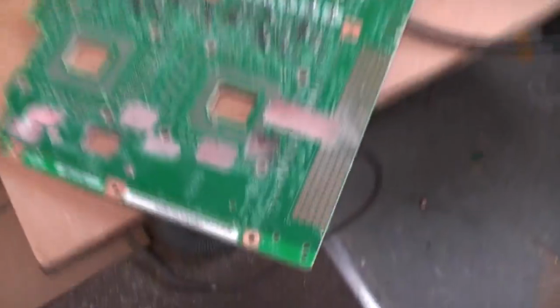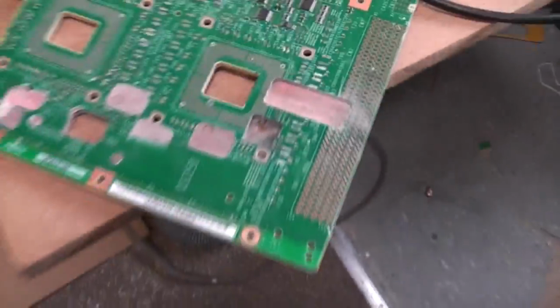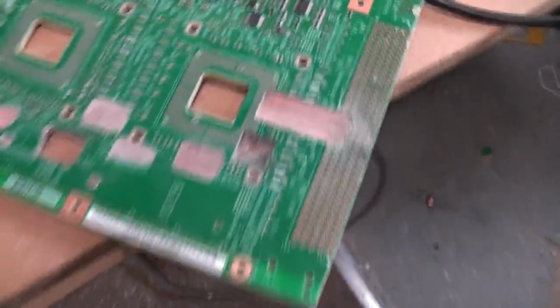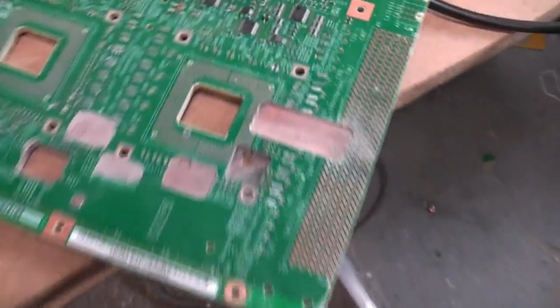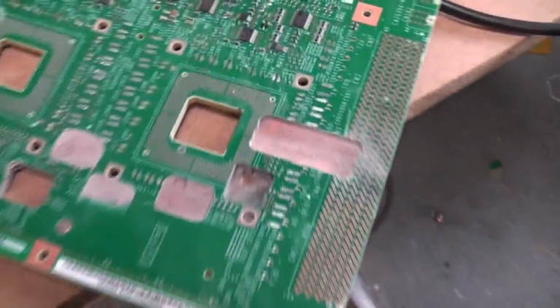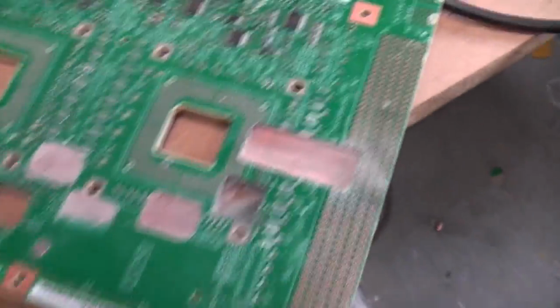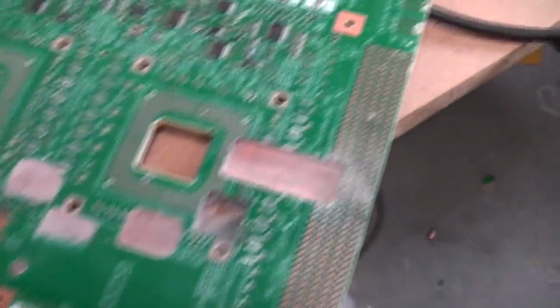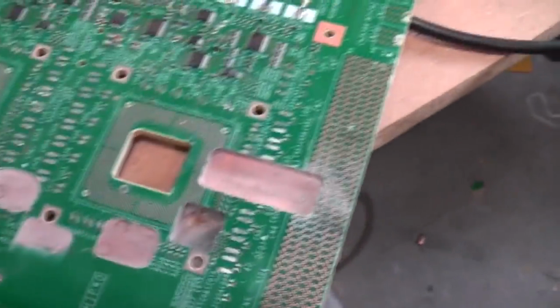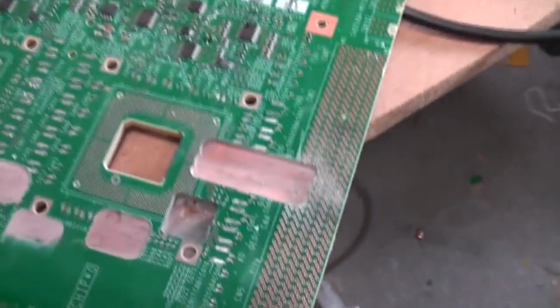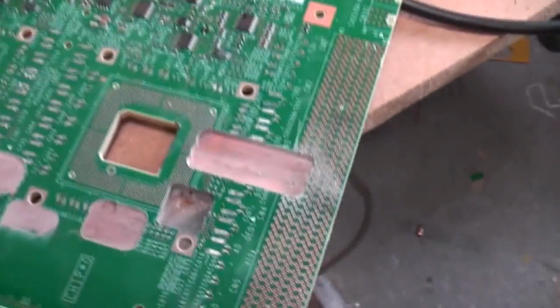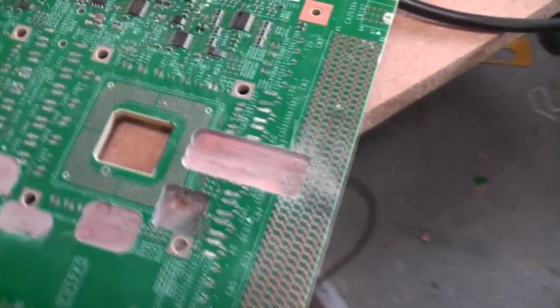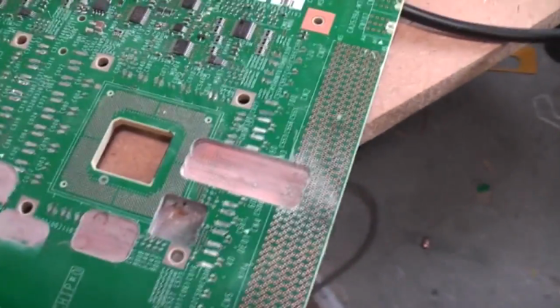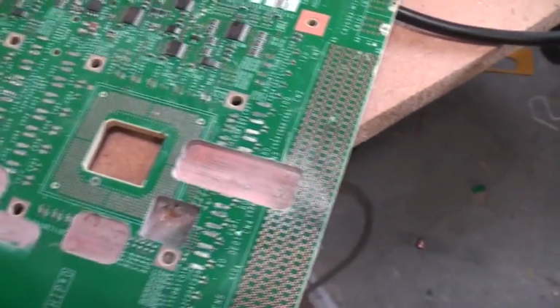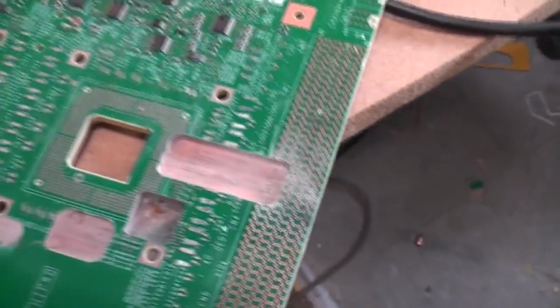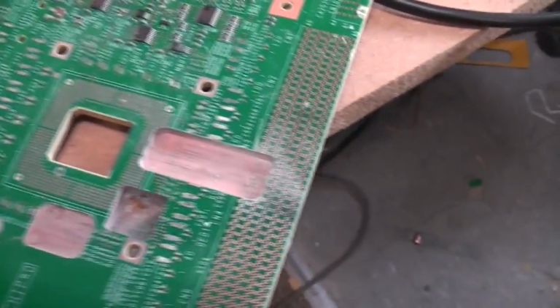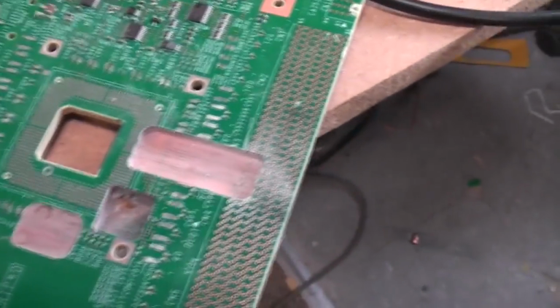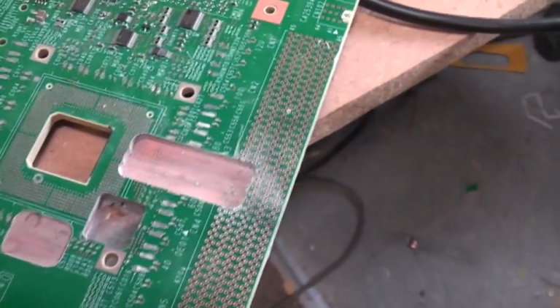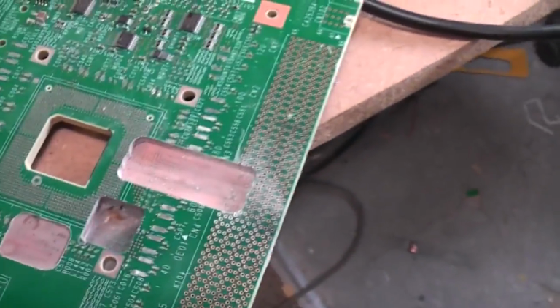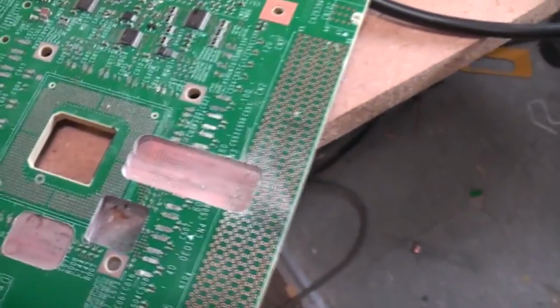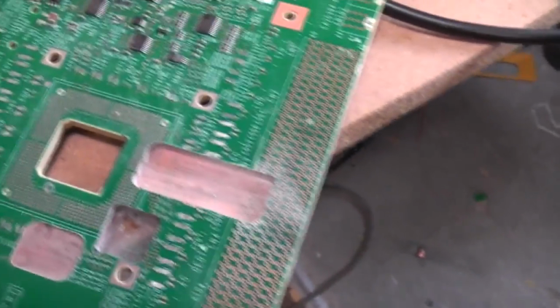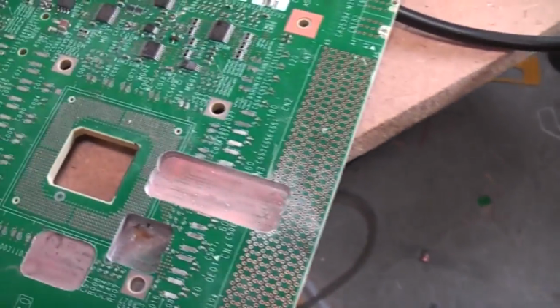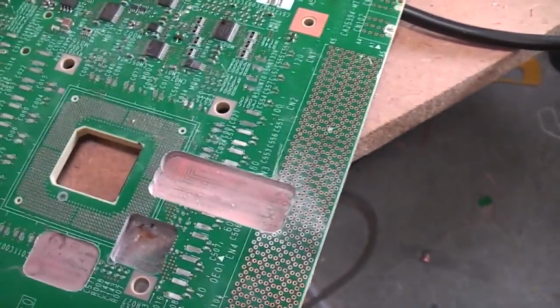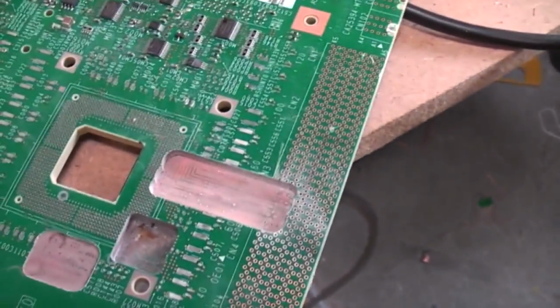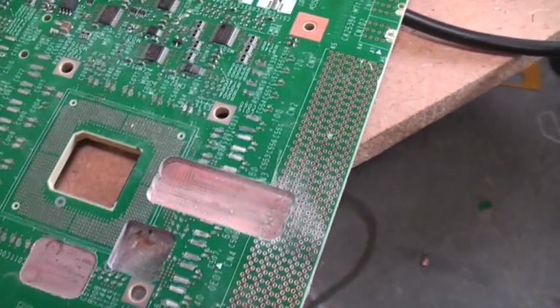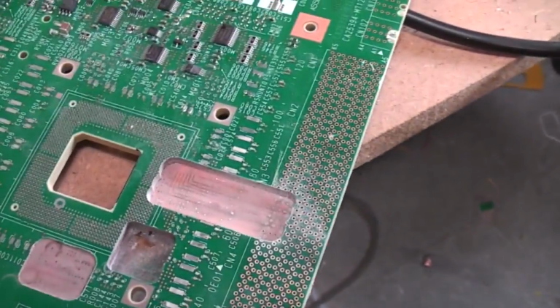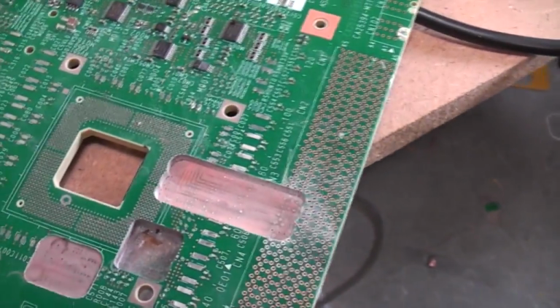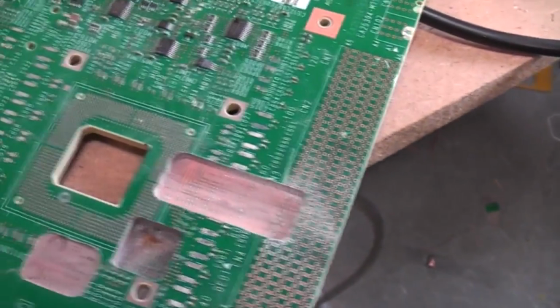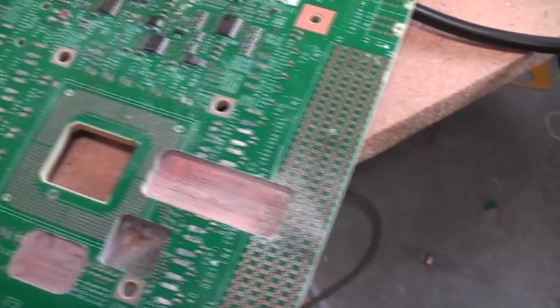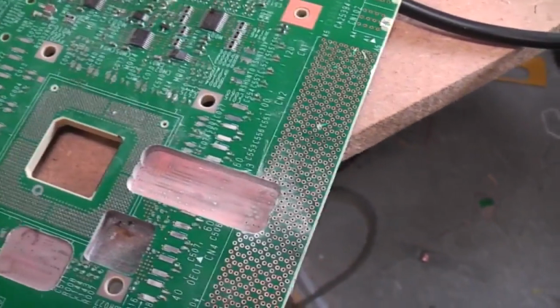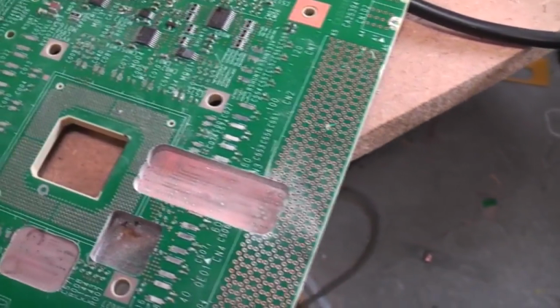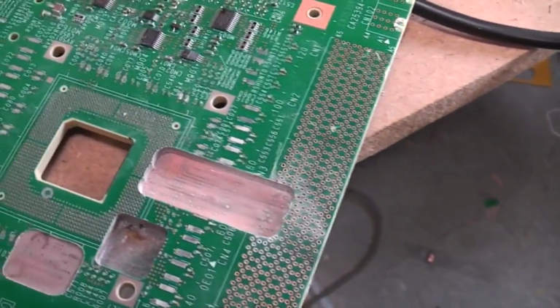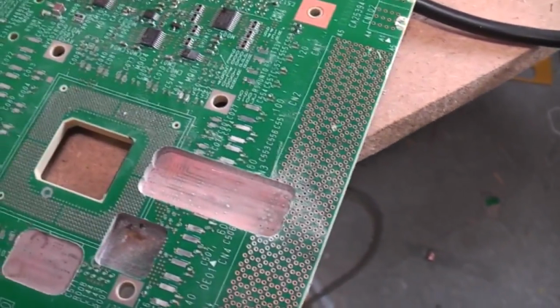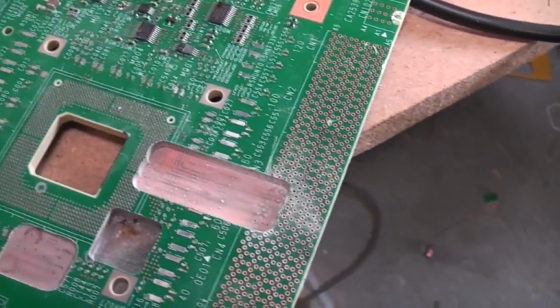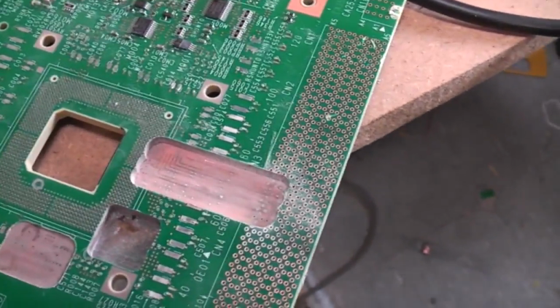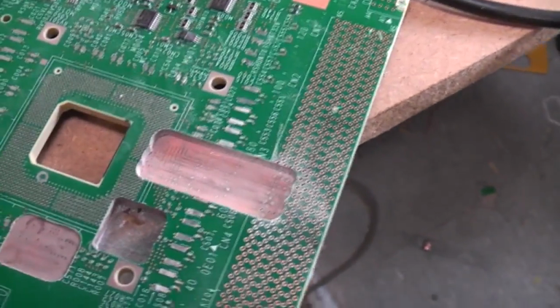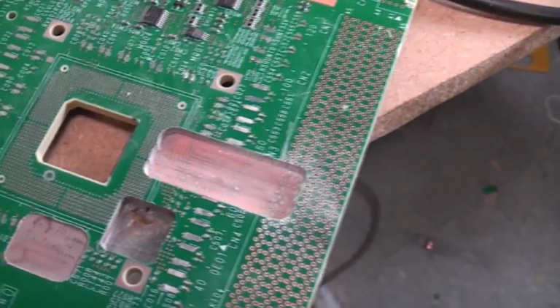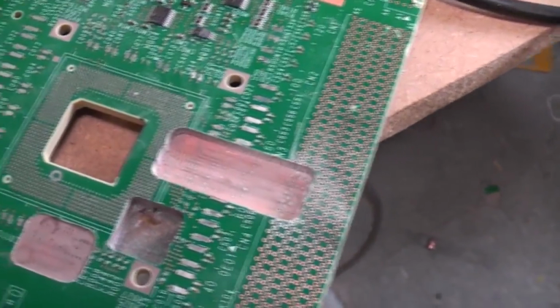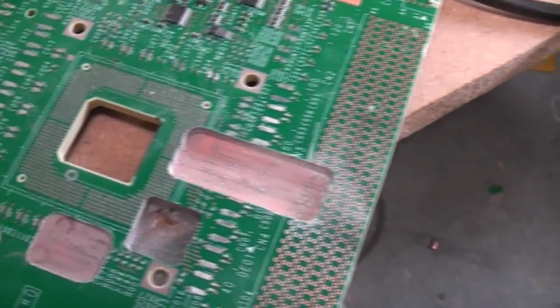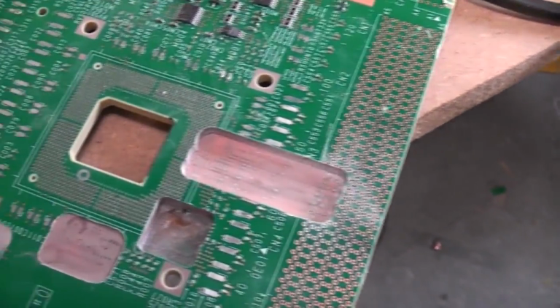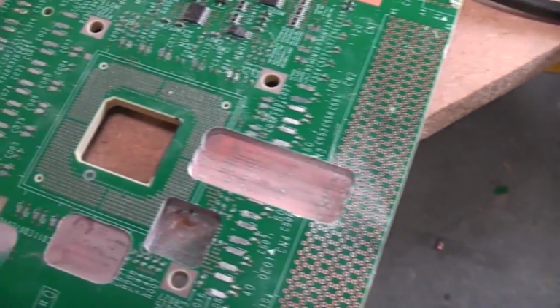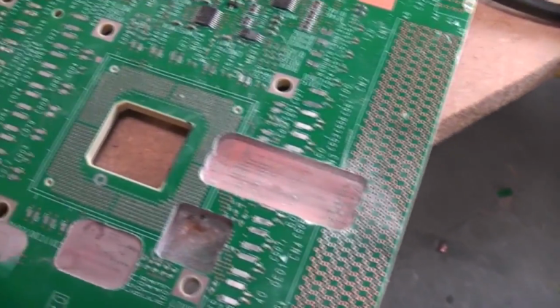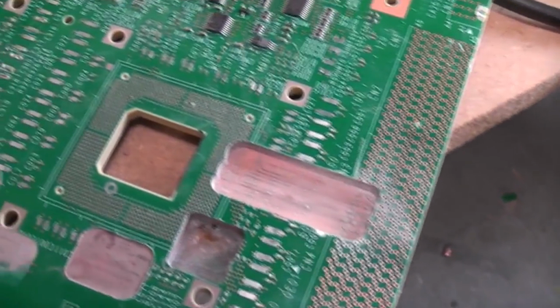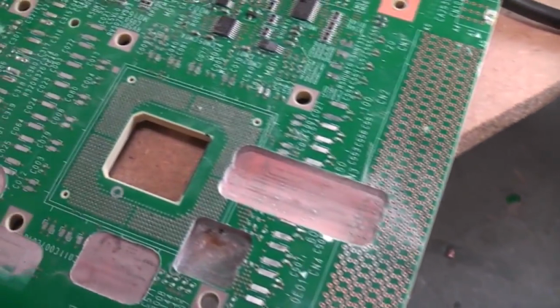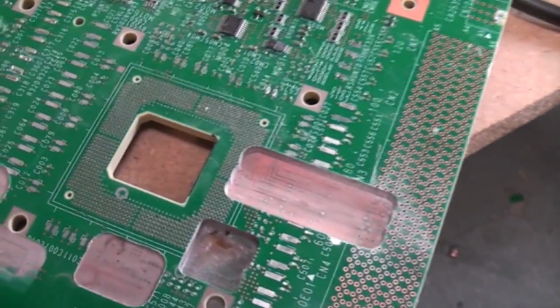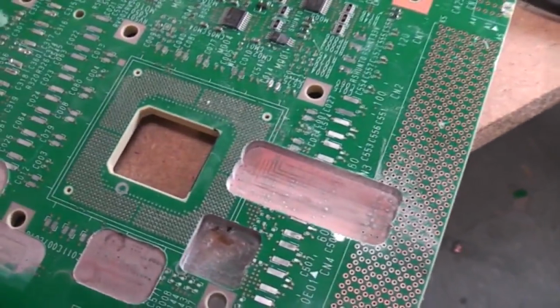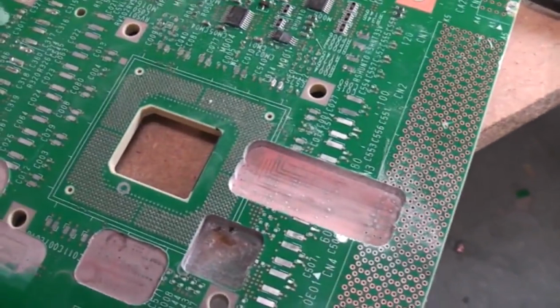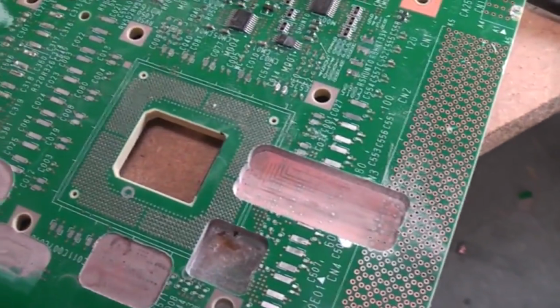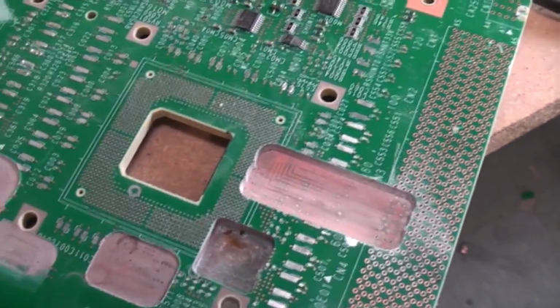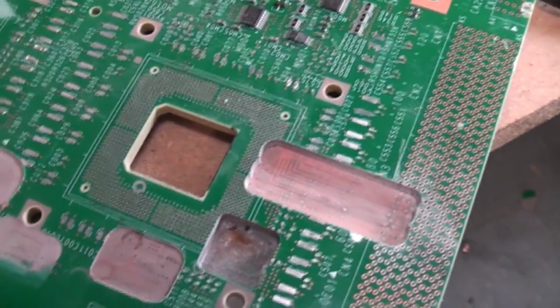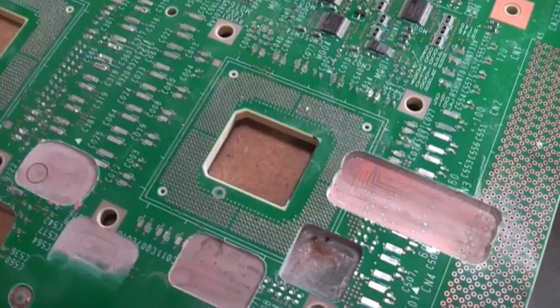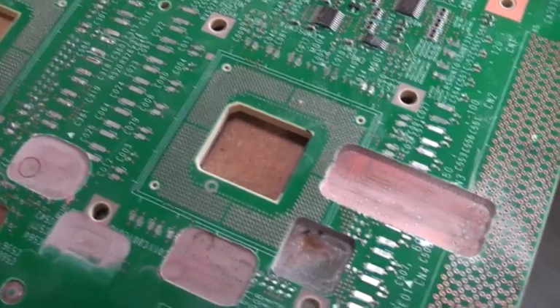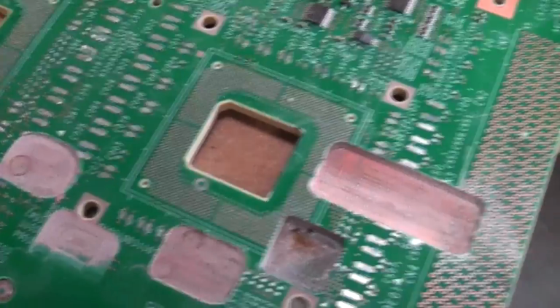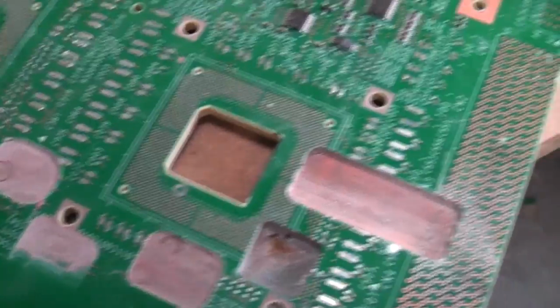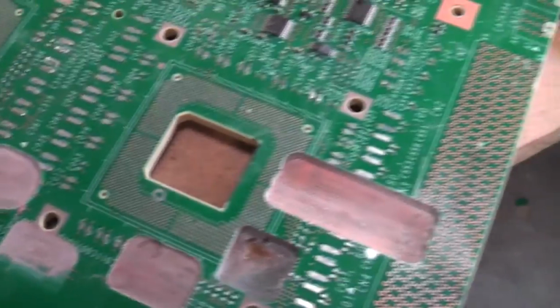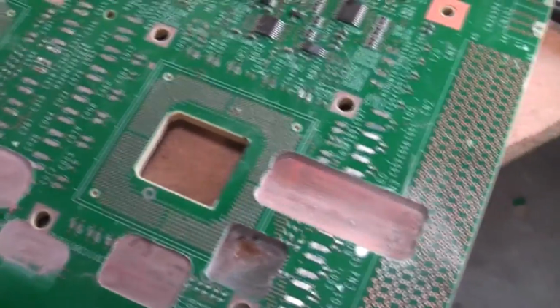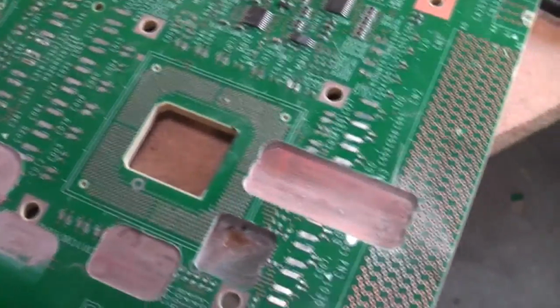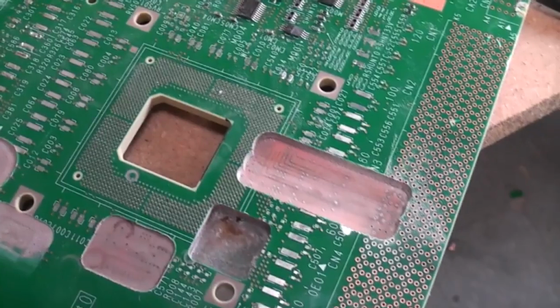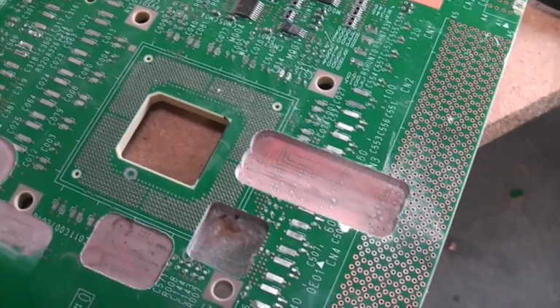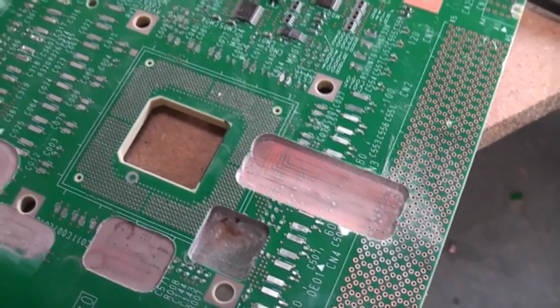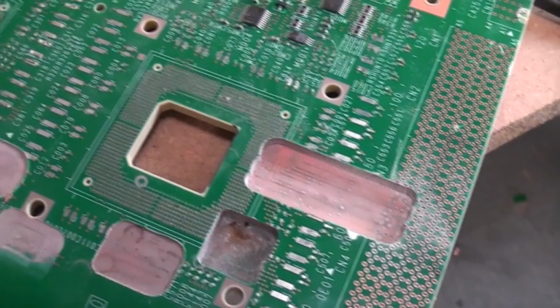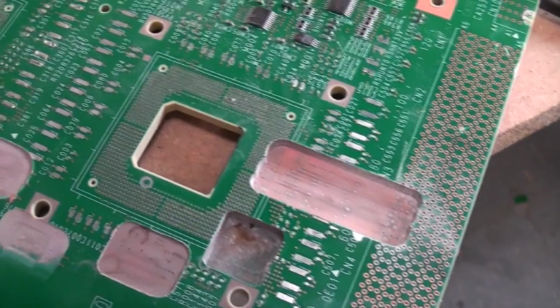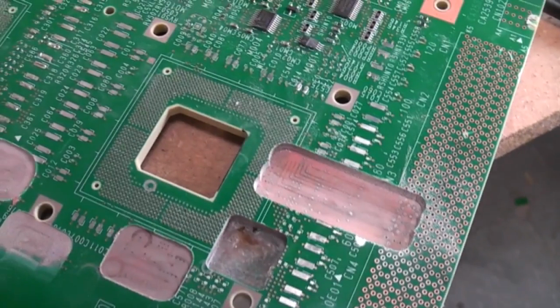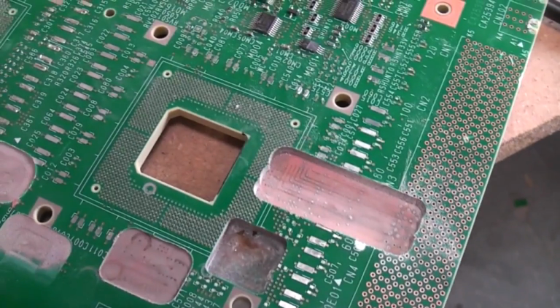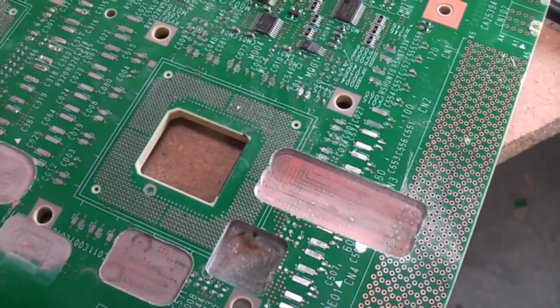I thought it might be quite interesting to try sanding or machining down these multi-layer boards to see how many layers there are inside.